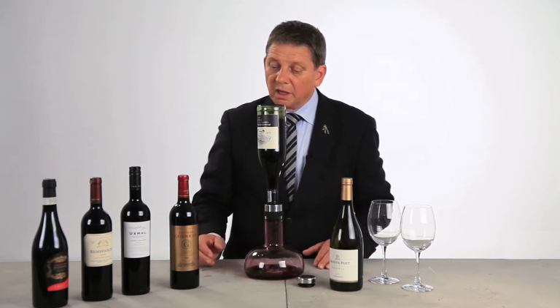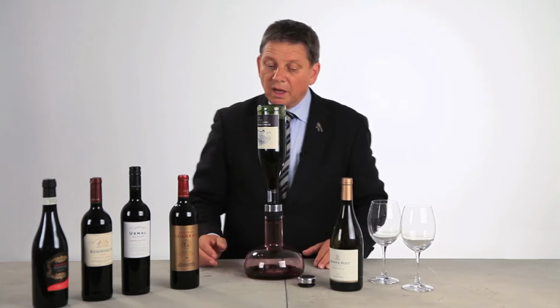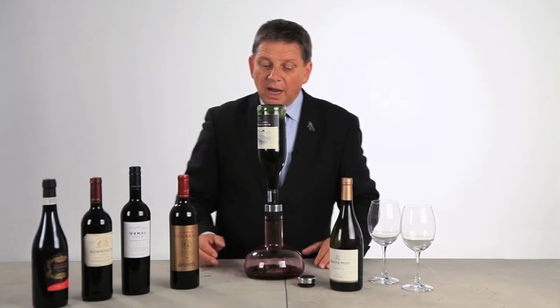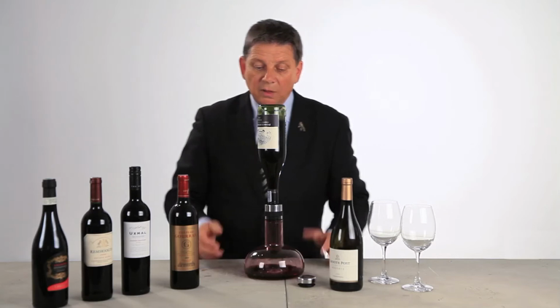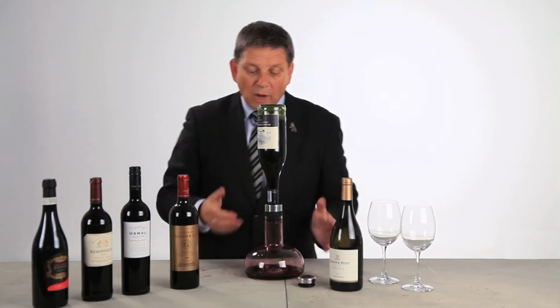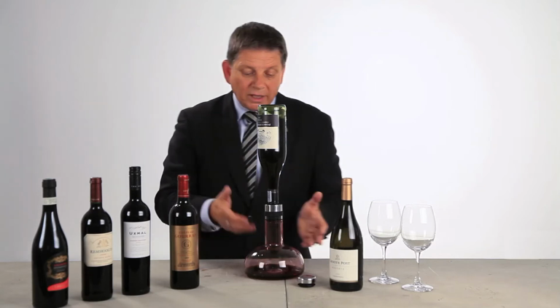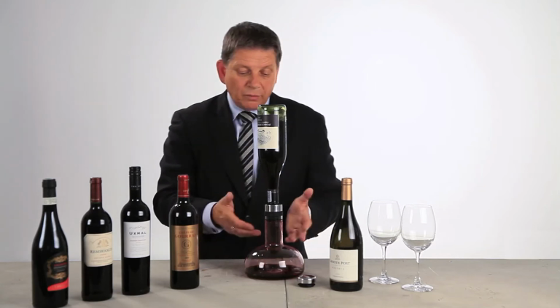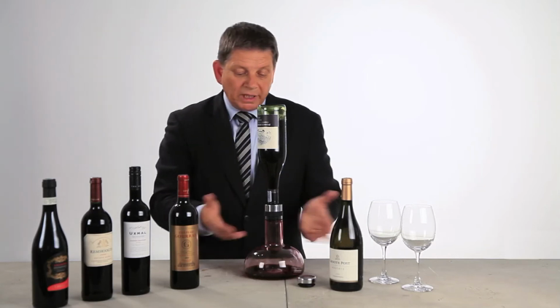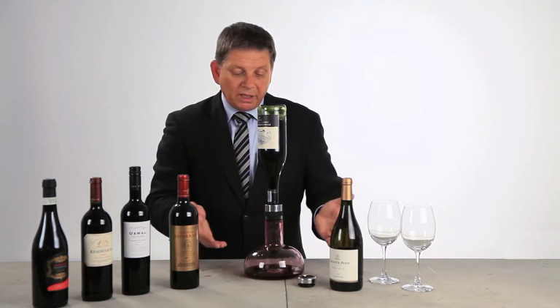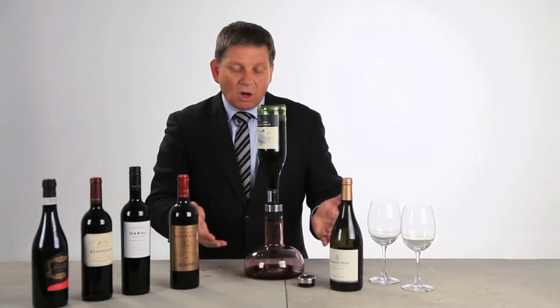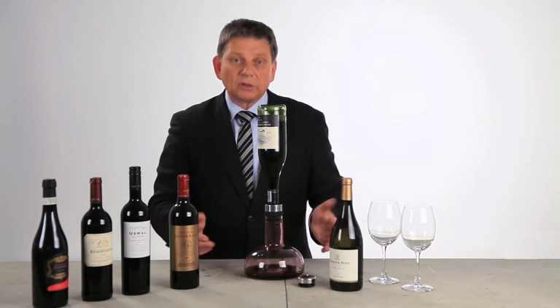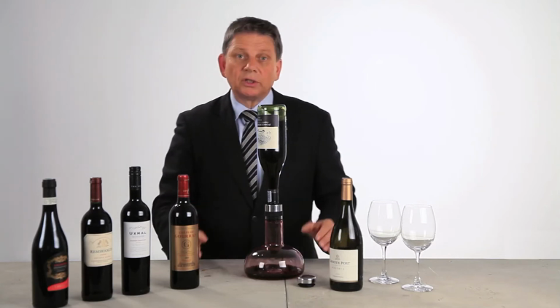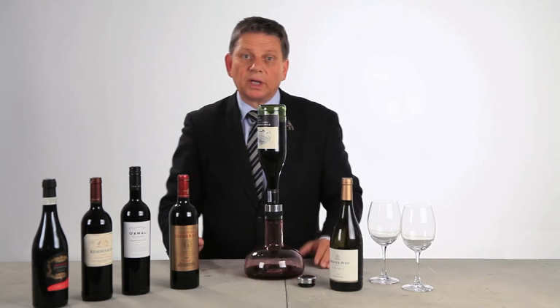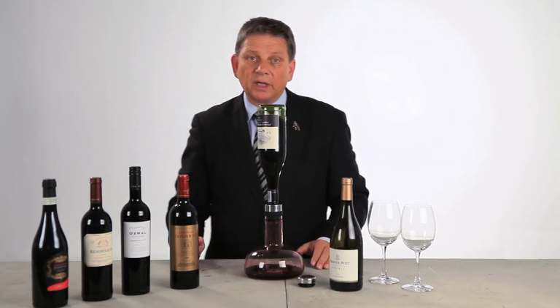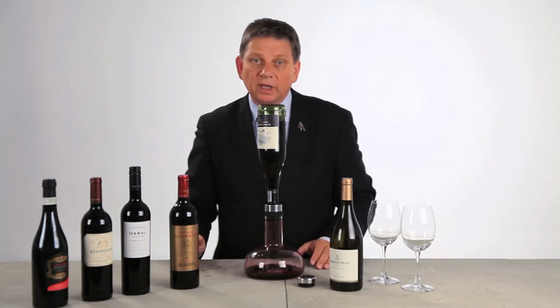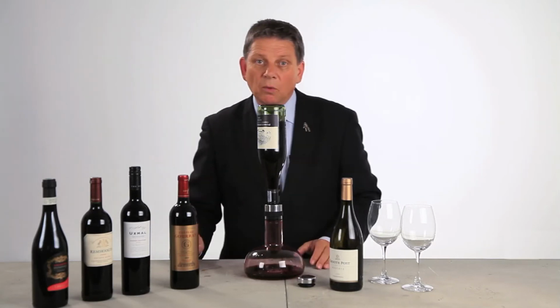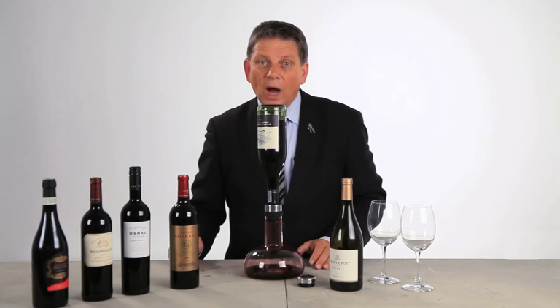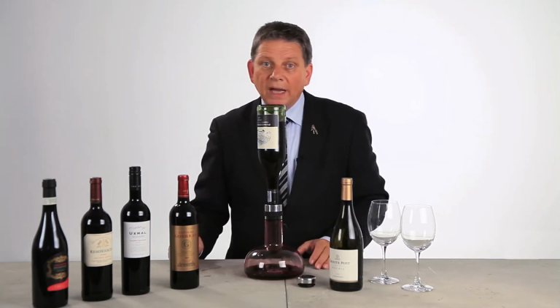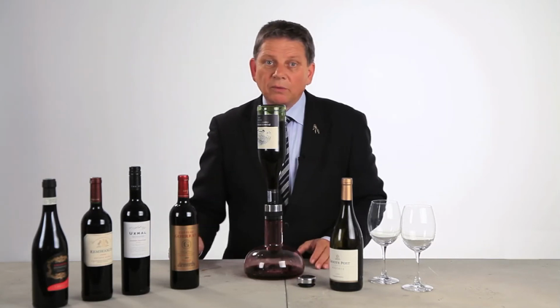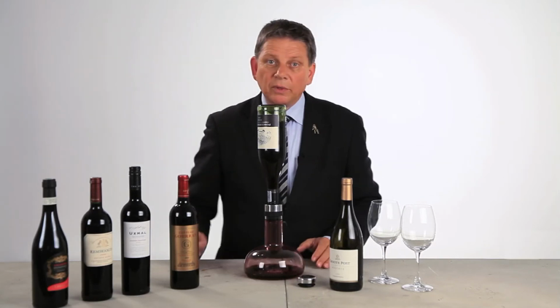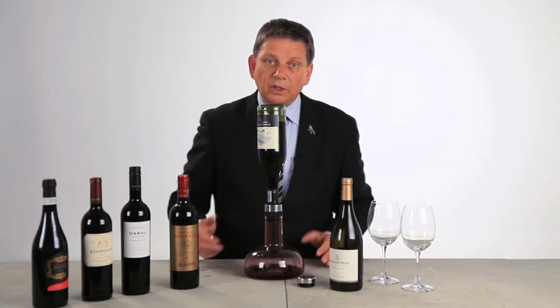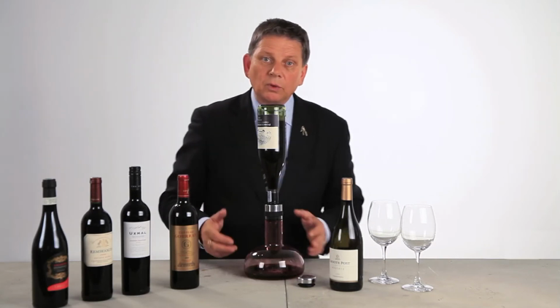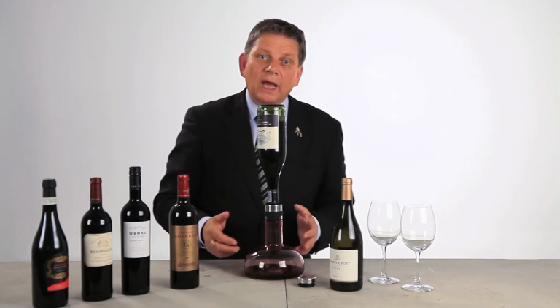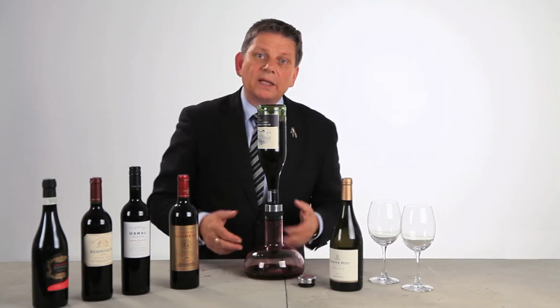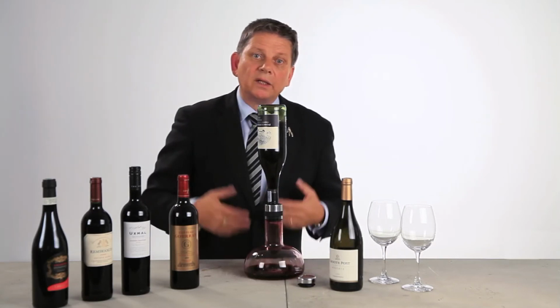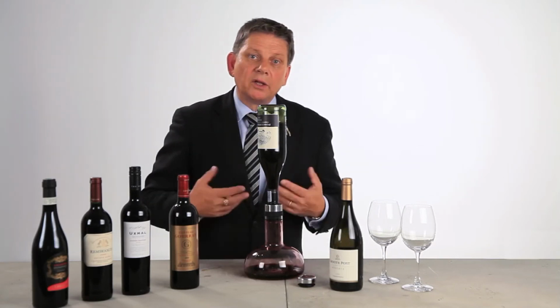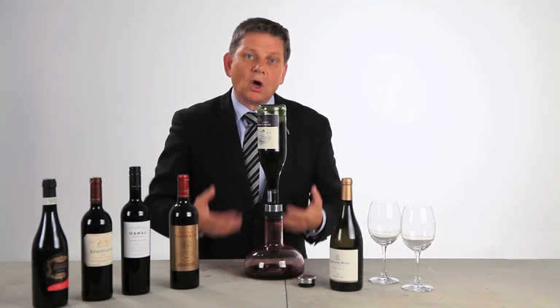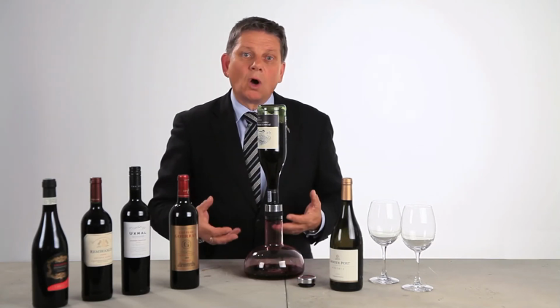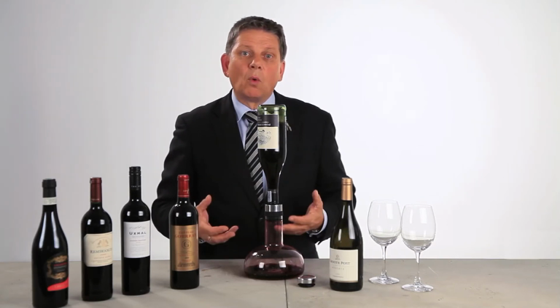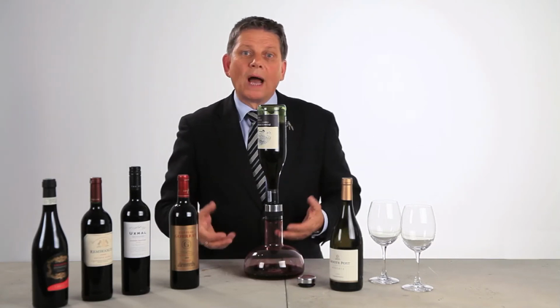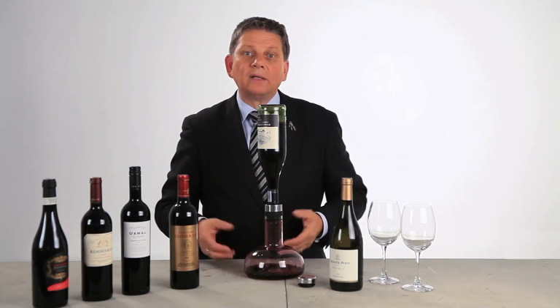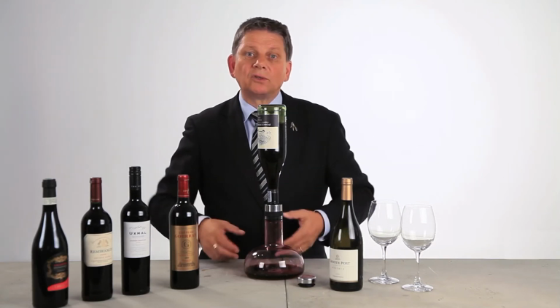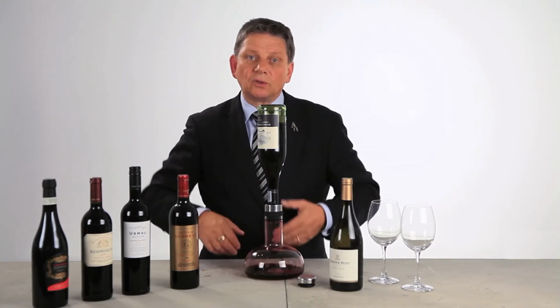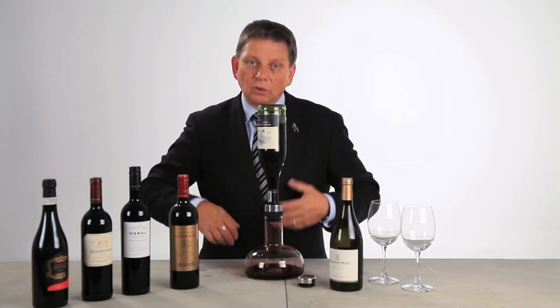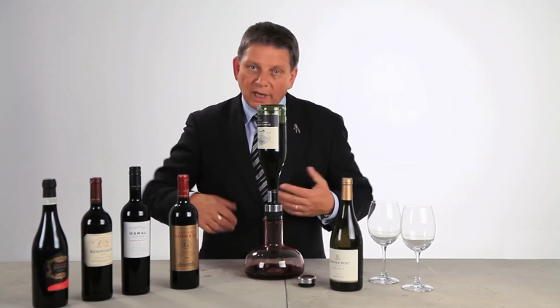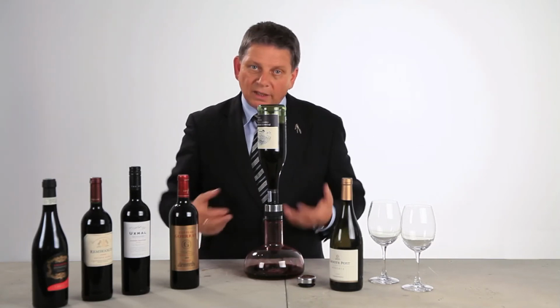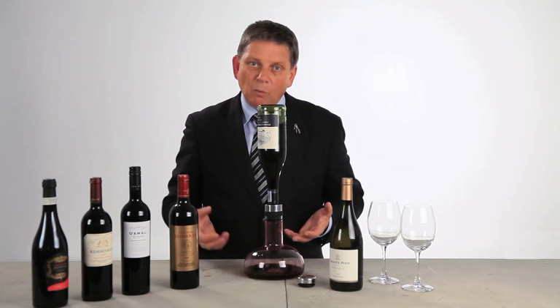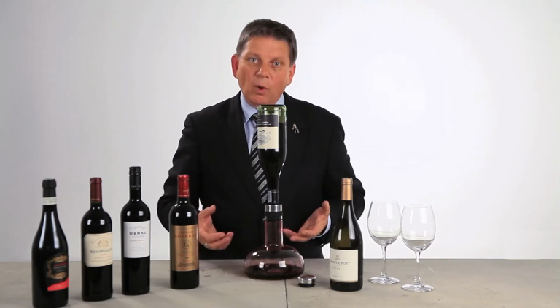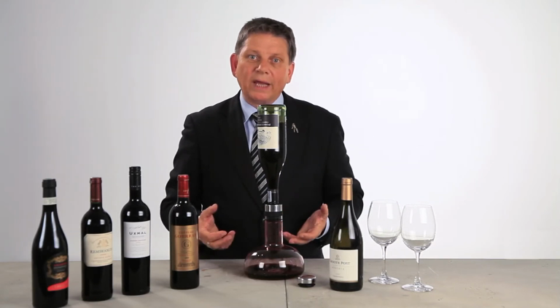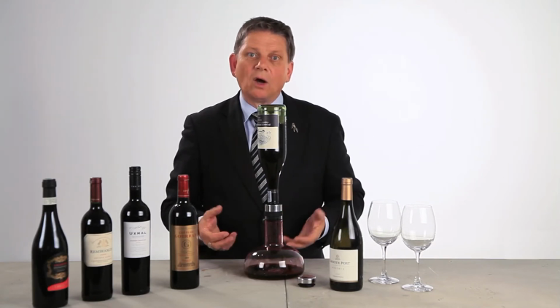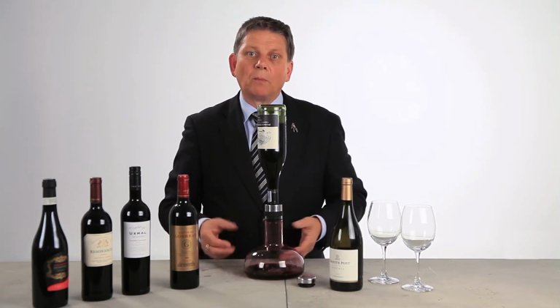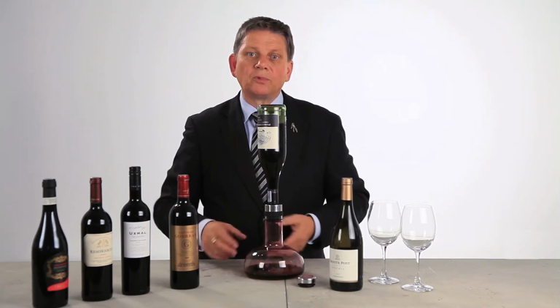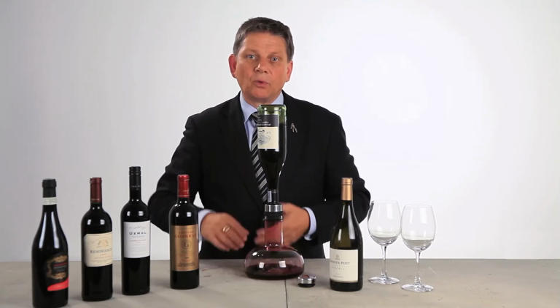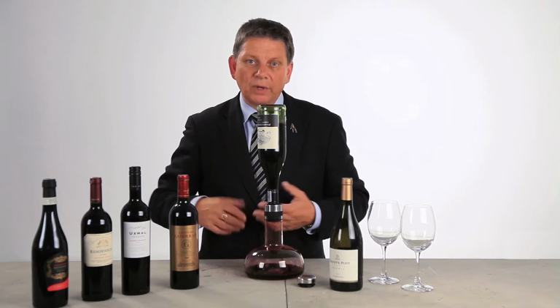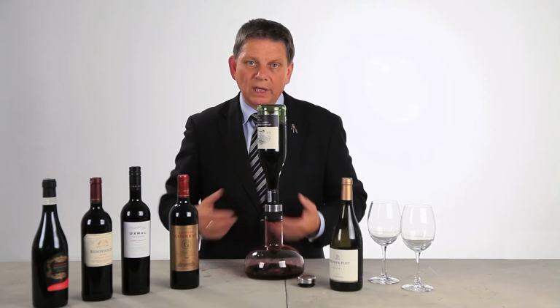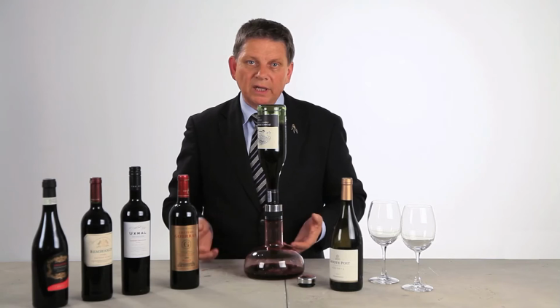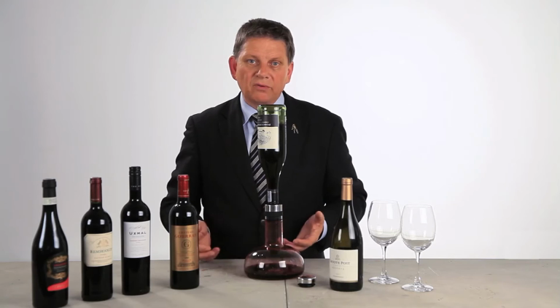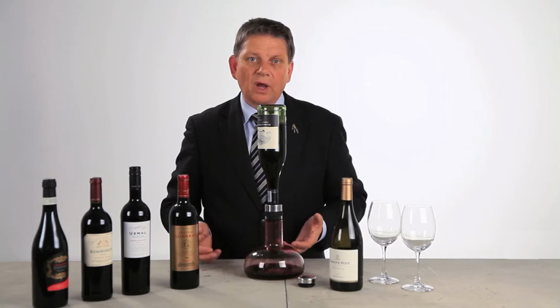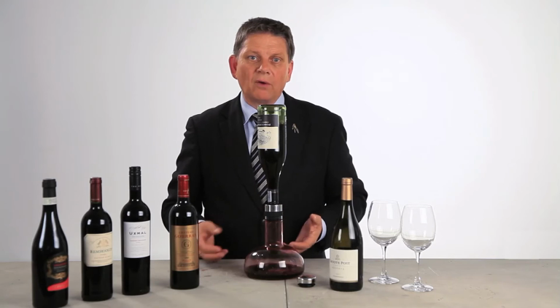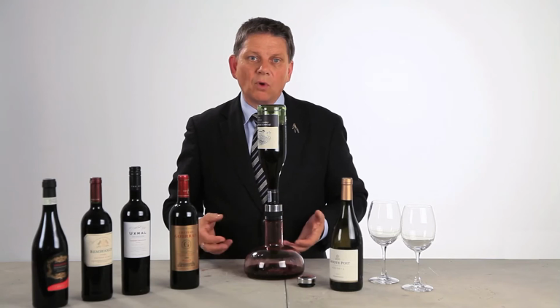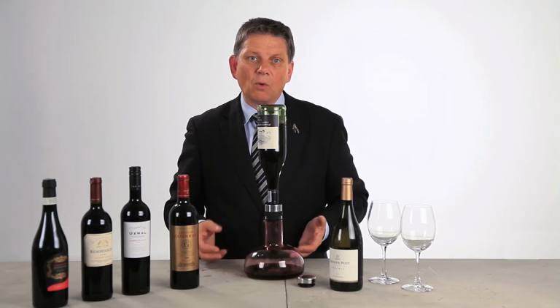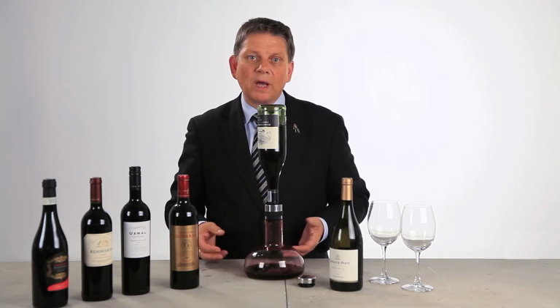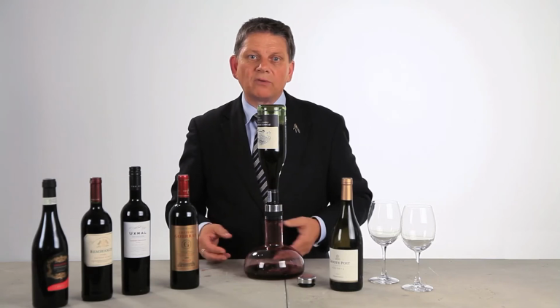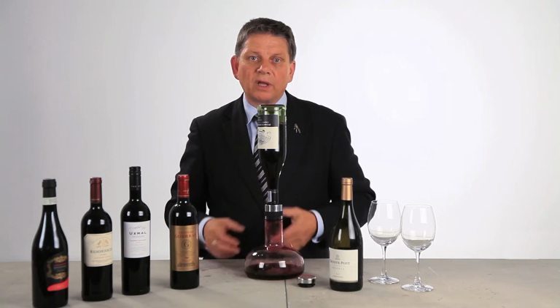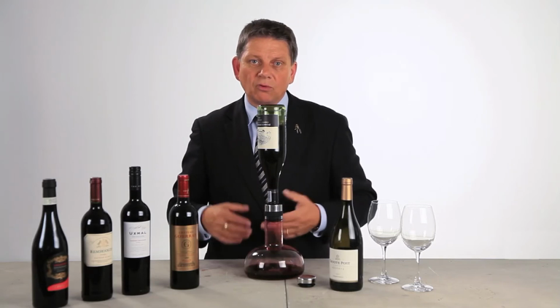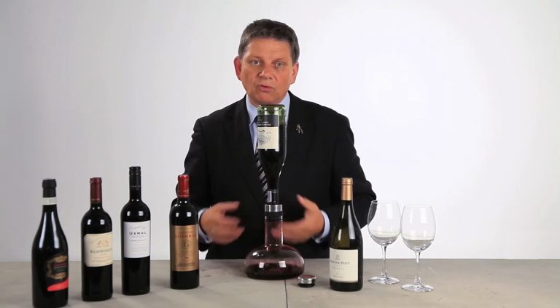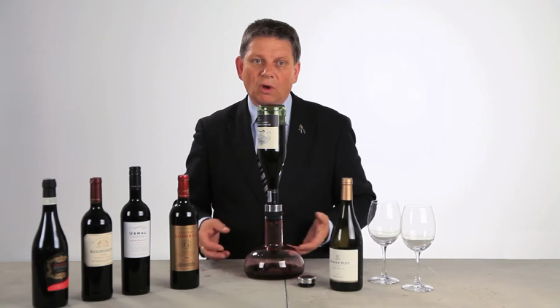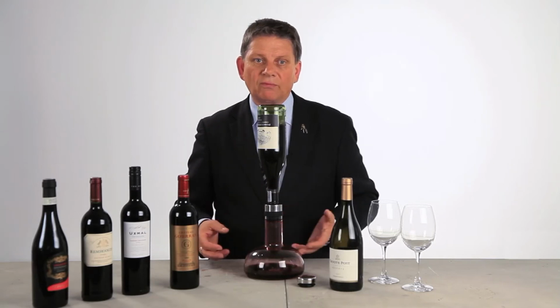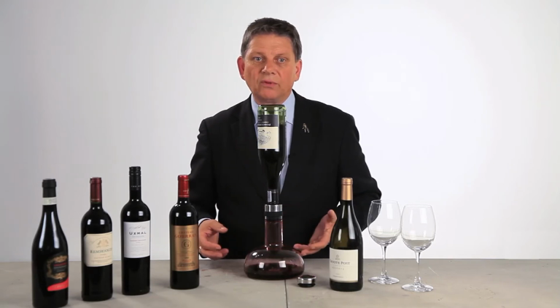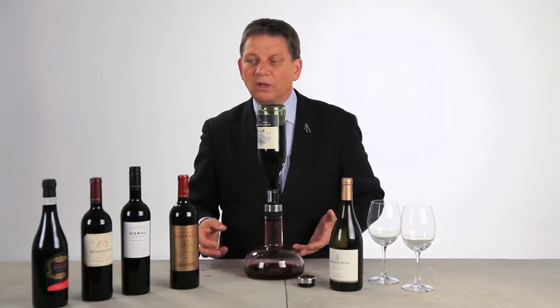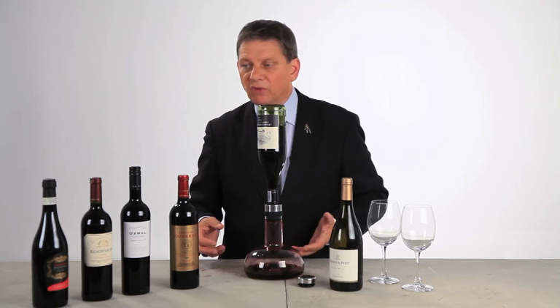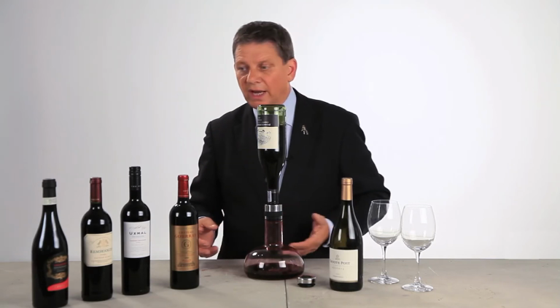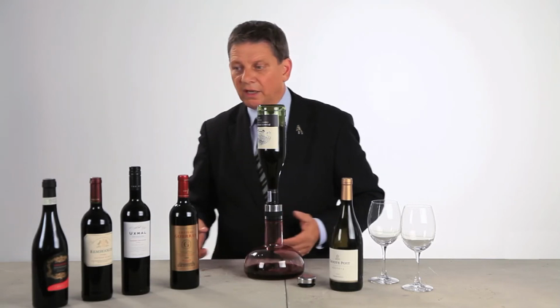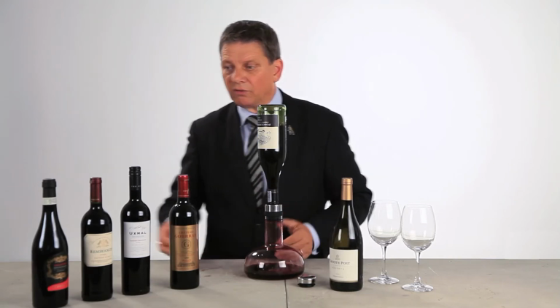And why do we need oxygen in the wine? We do that in the young wines to let them wake up, to release their aromas and to soften the tannins.